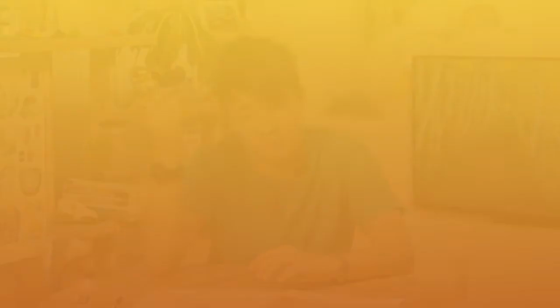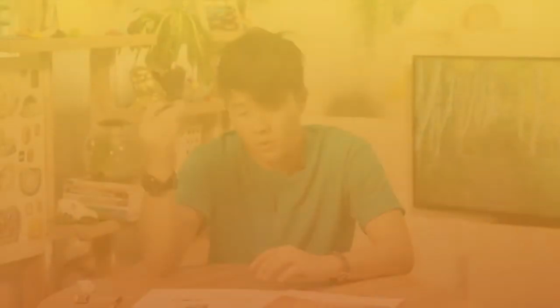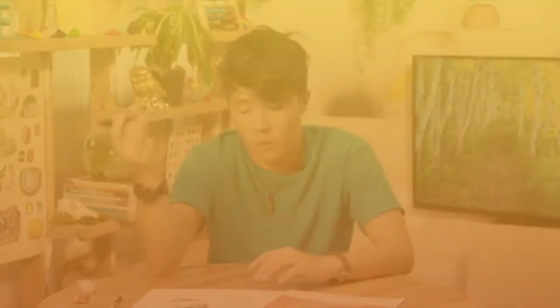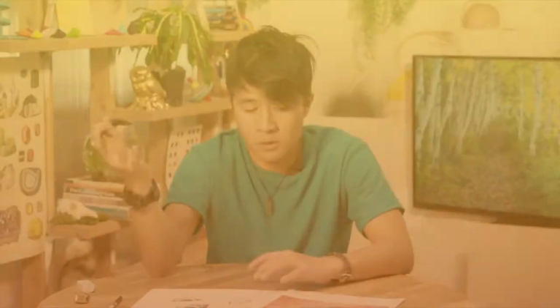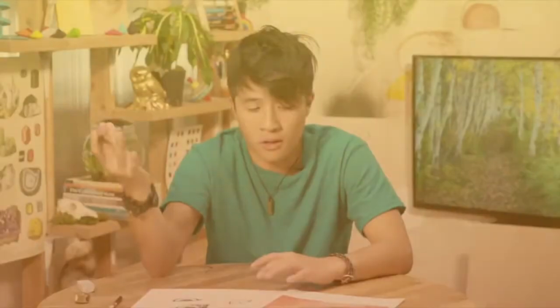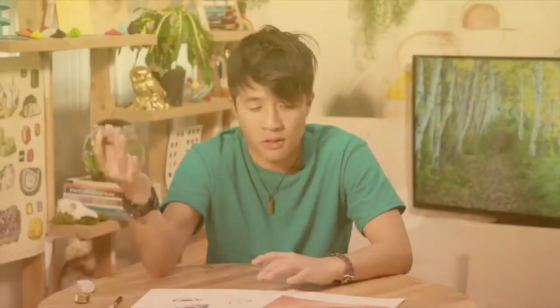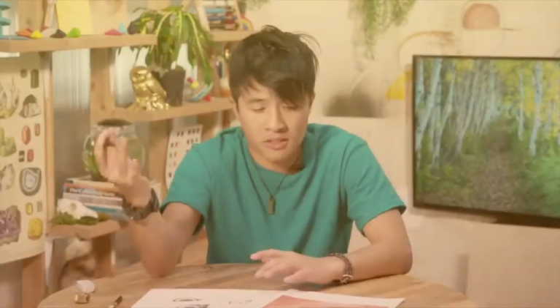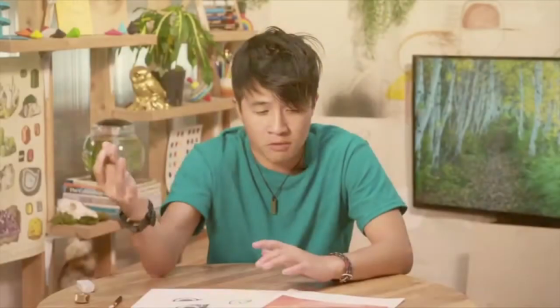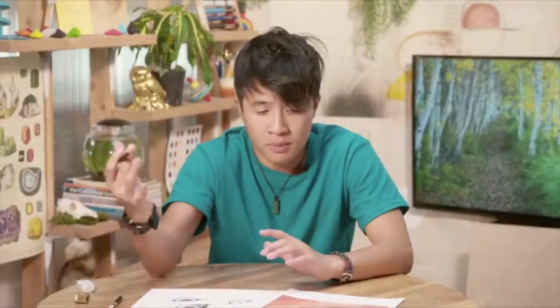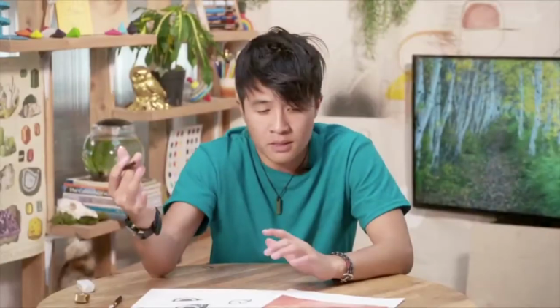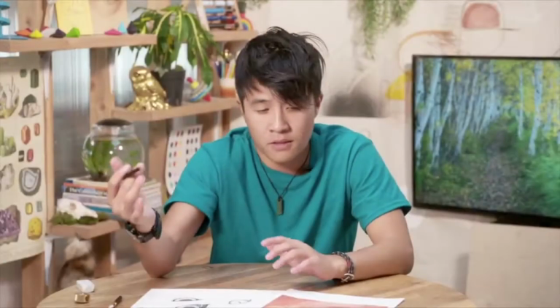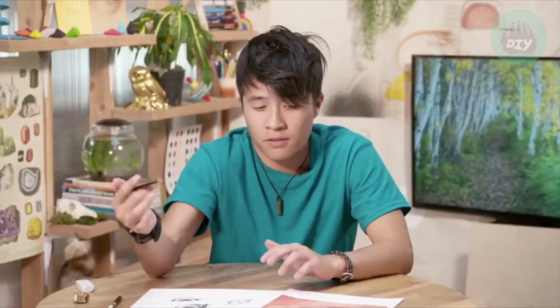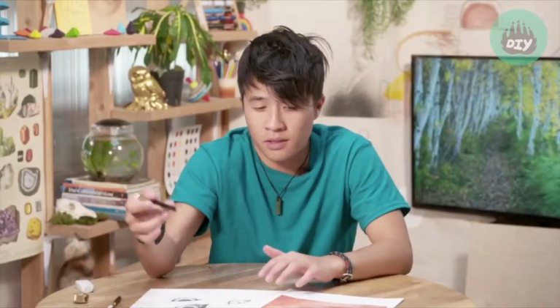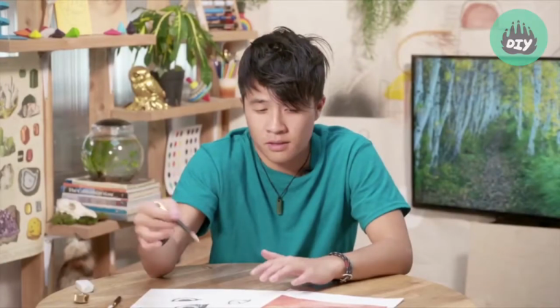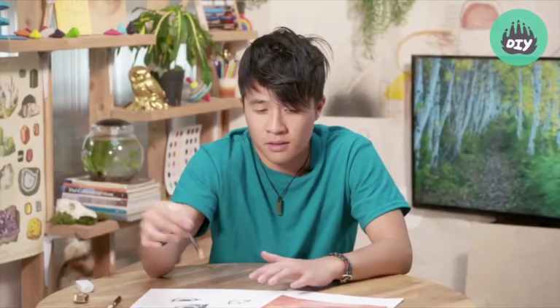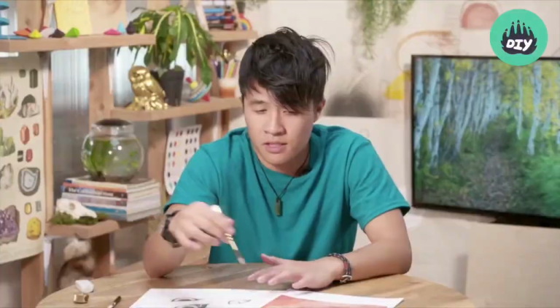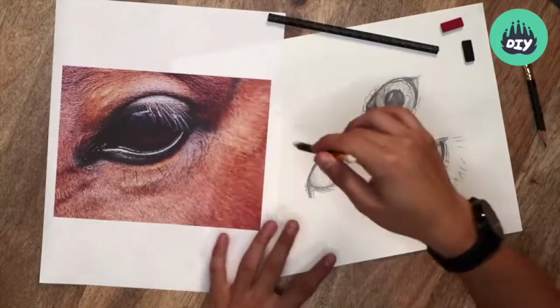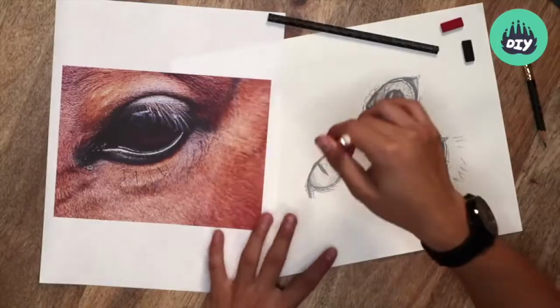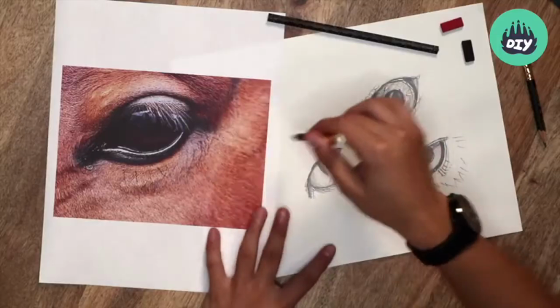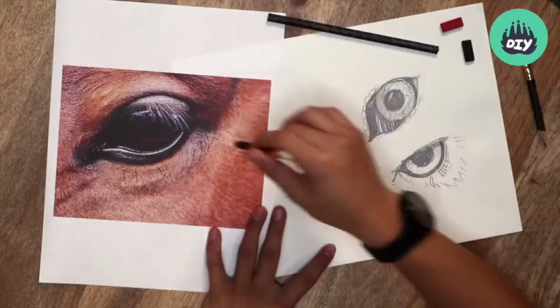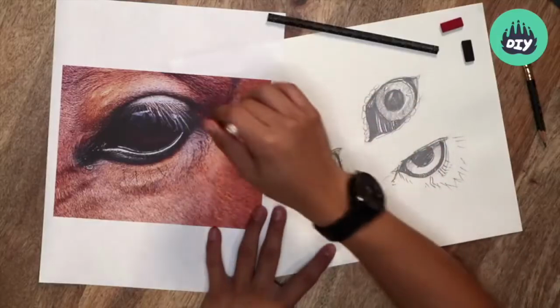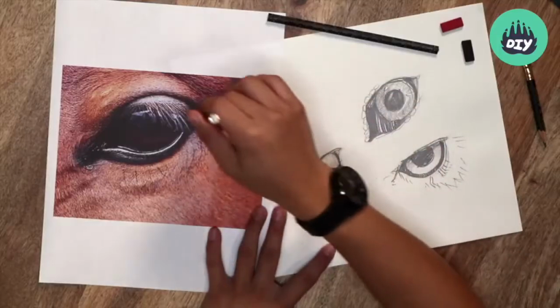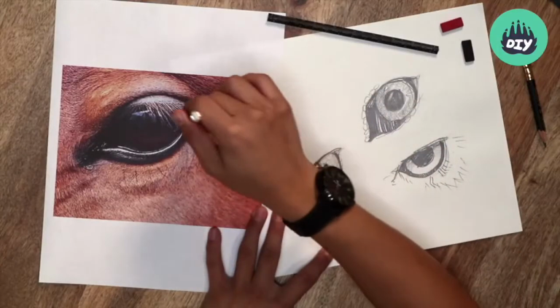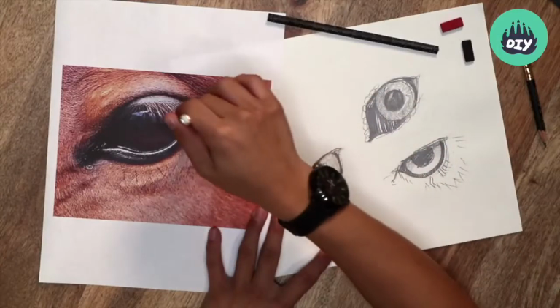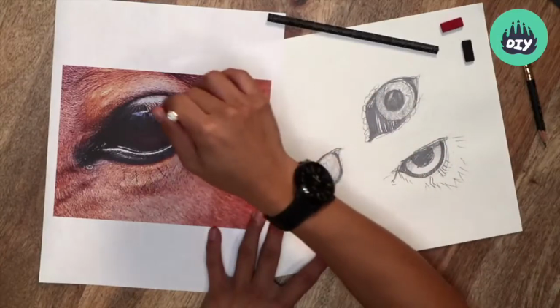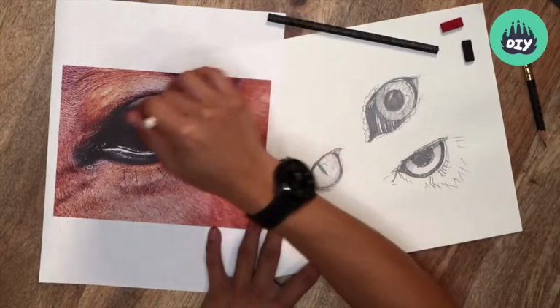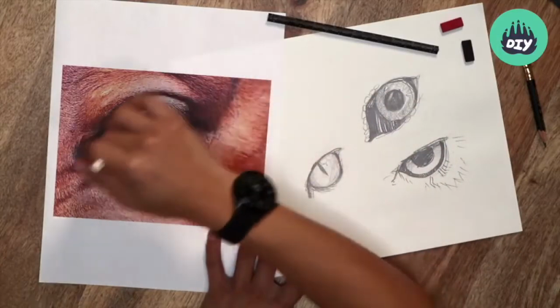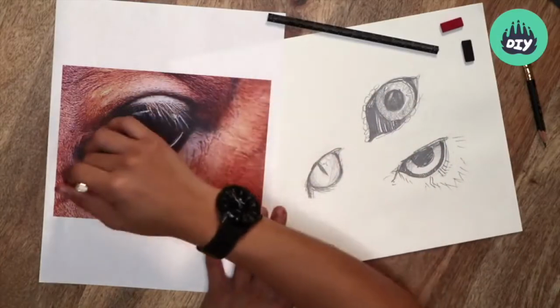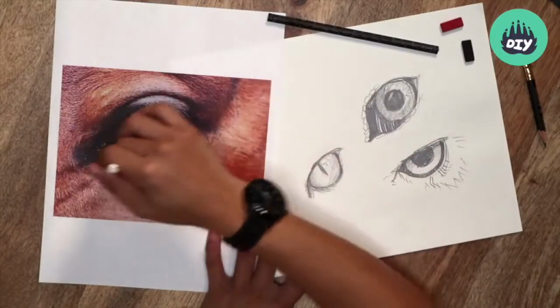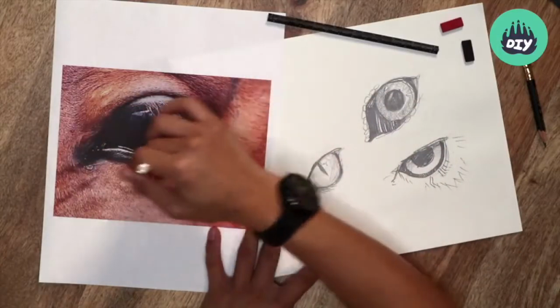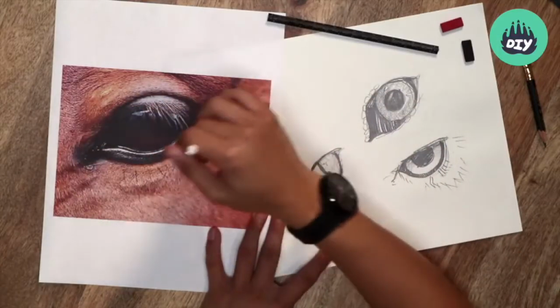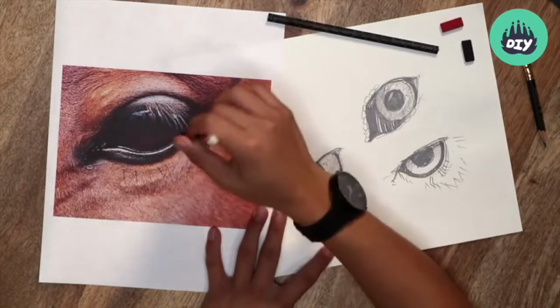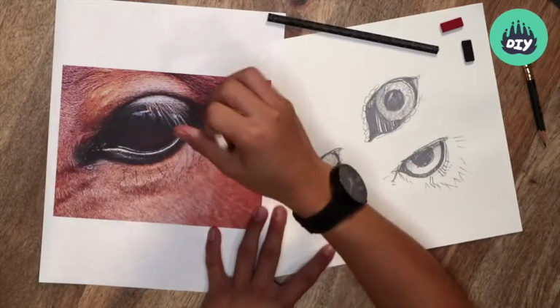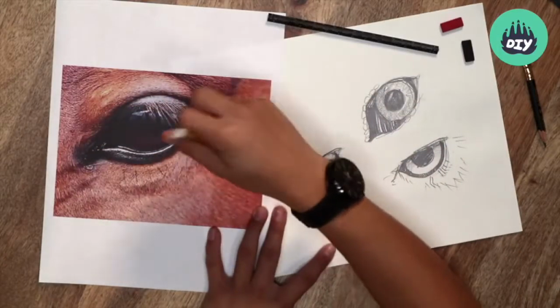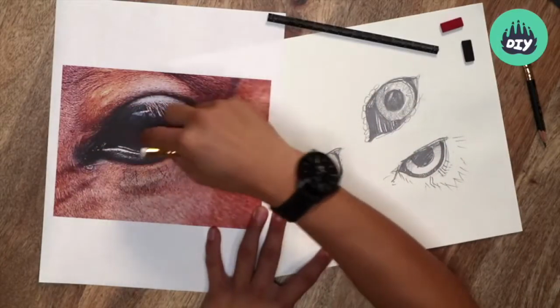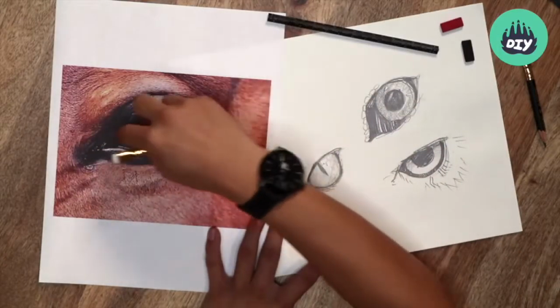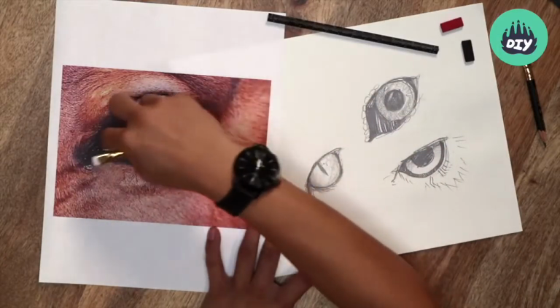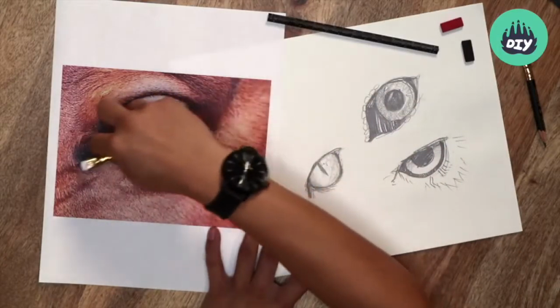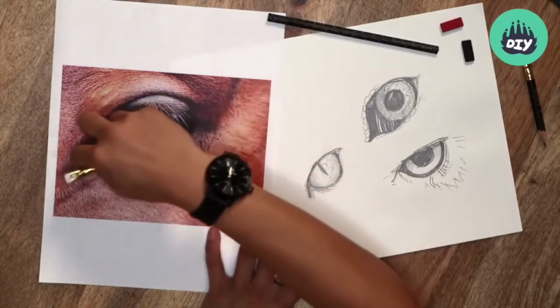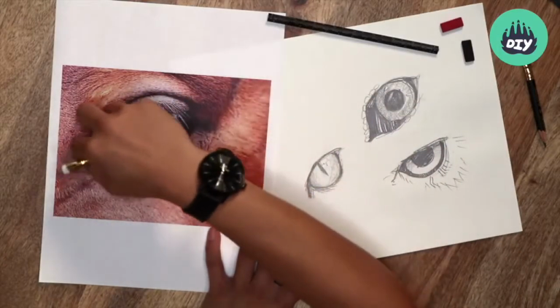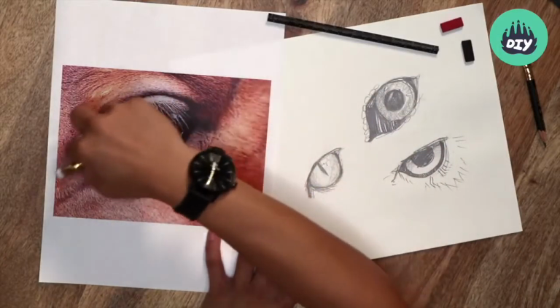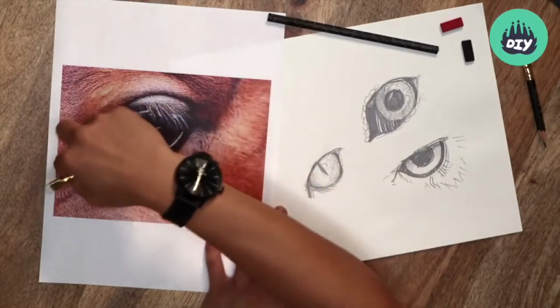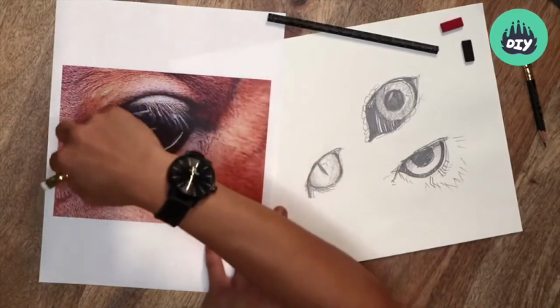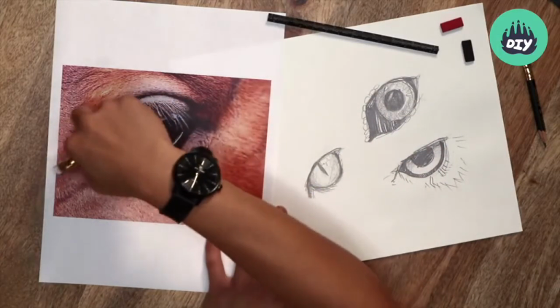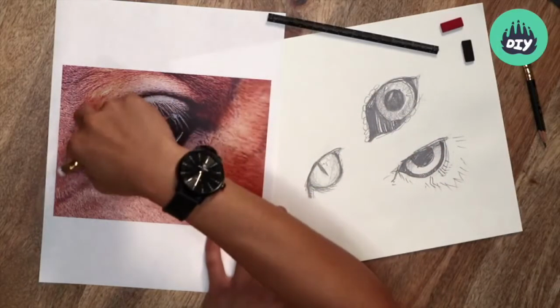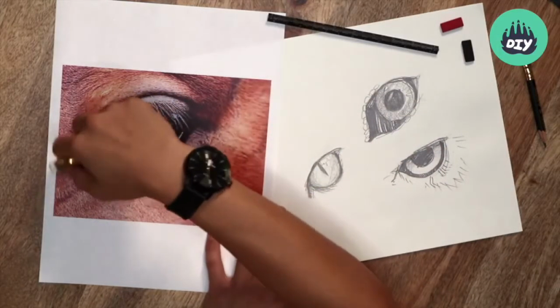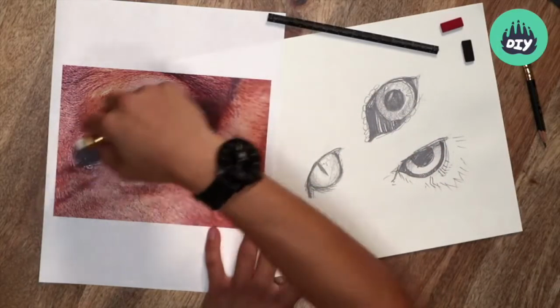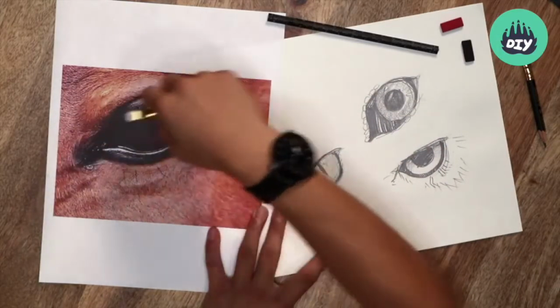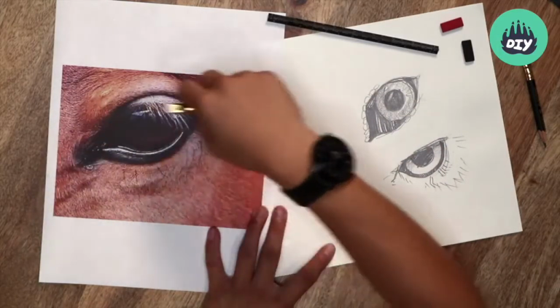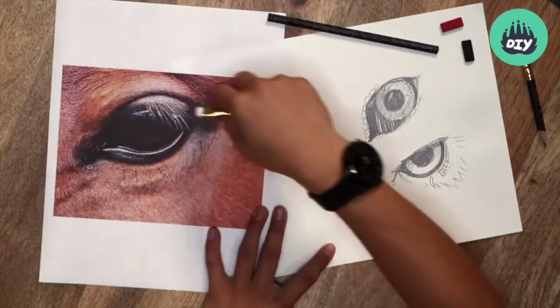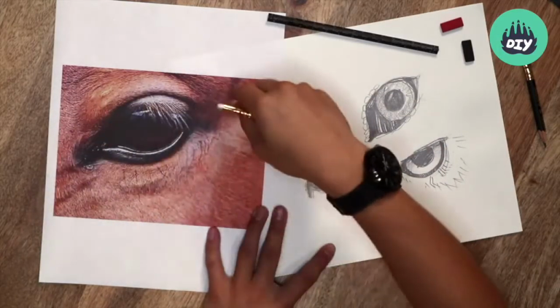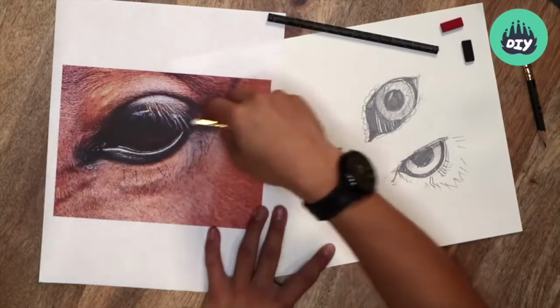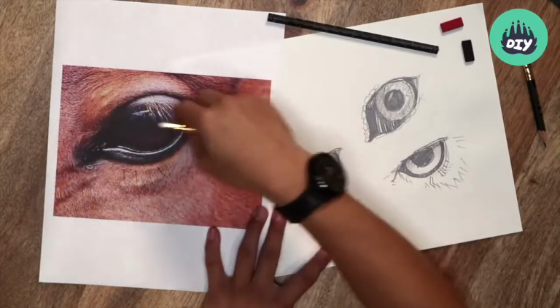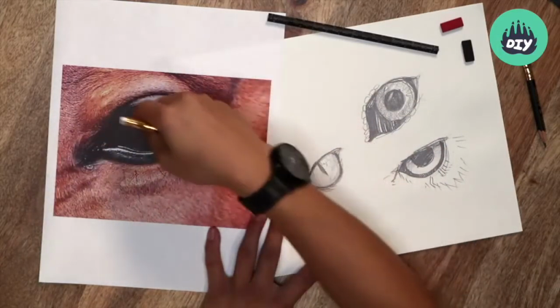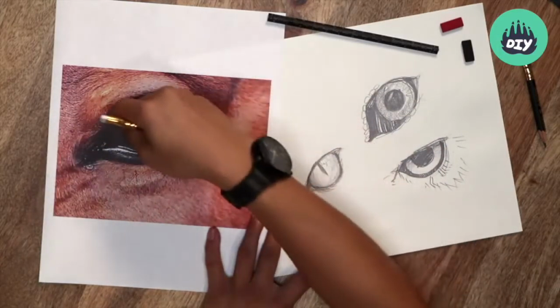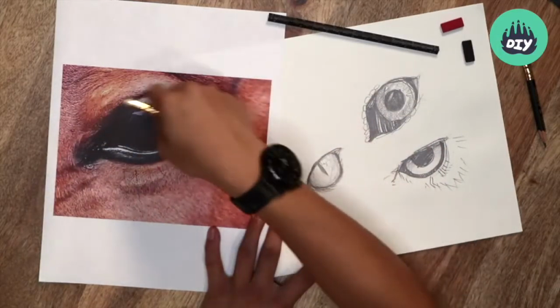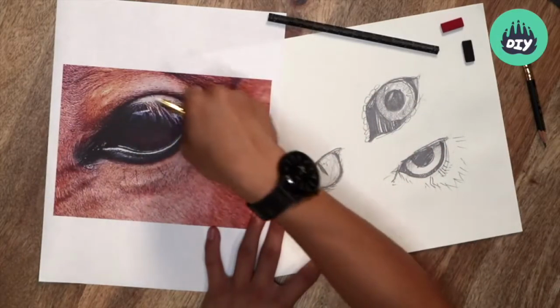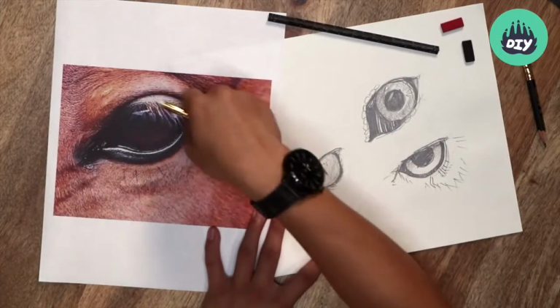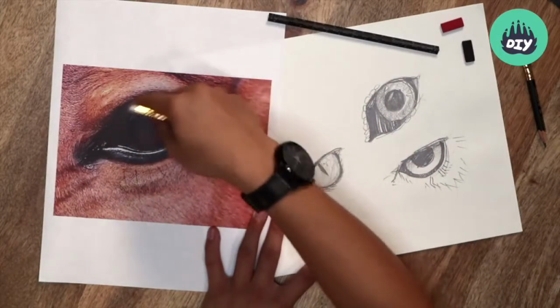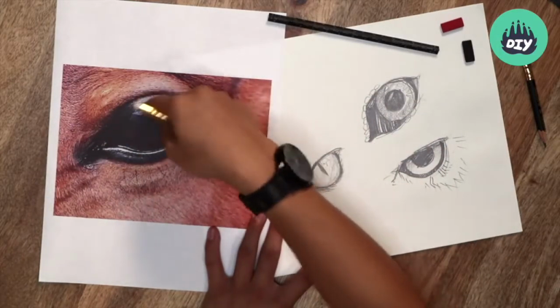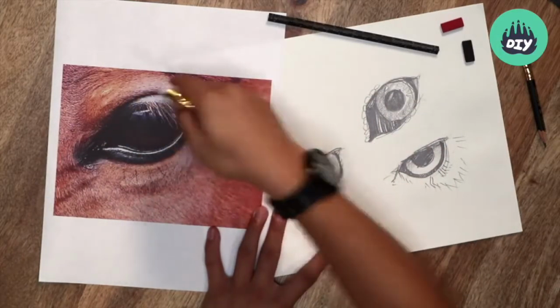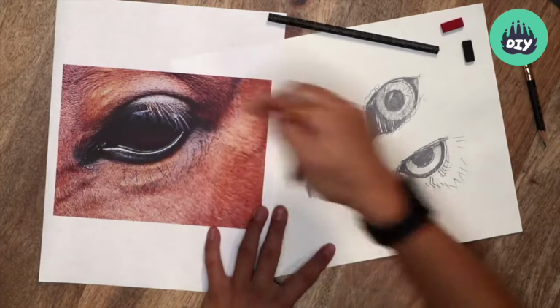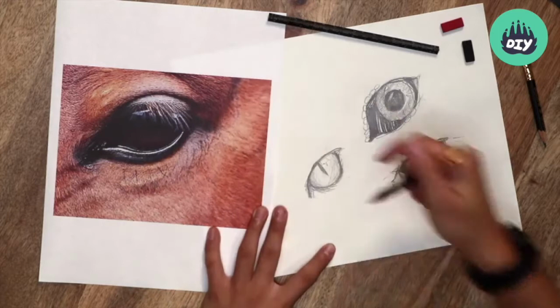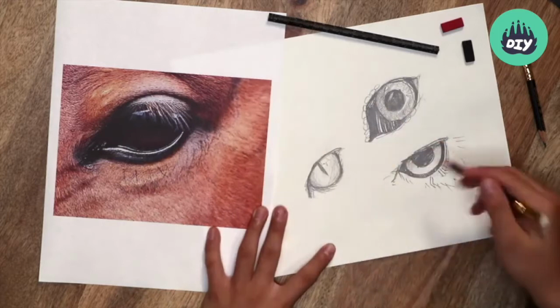Horse eyes are a bit different in their shape. They're almost more walnut shaped with longer eye ducts and they've got really prominent eyelashes.